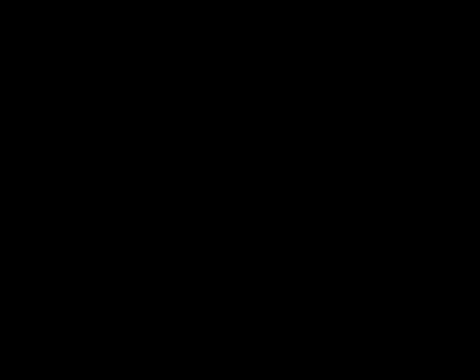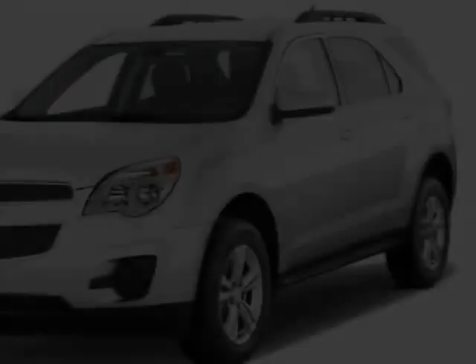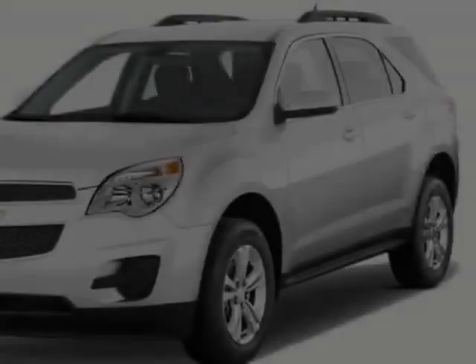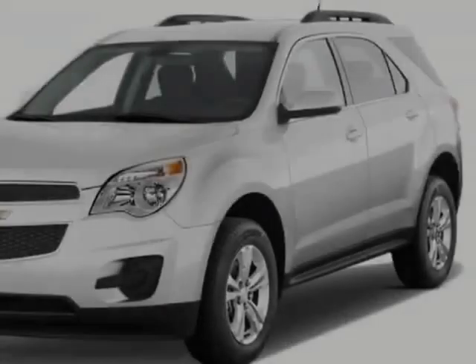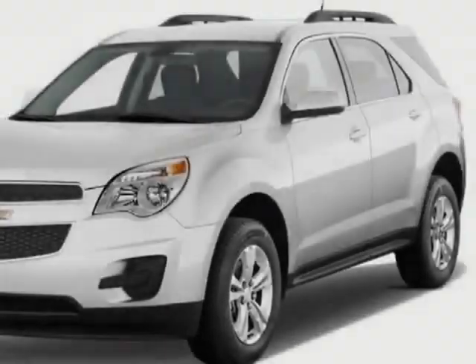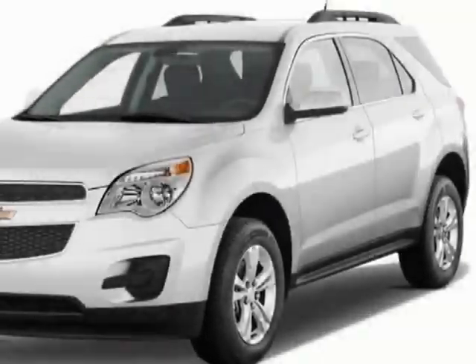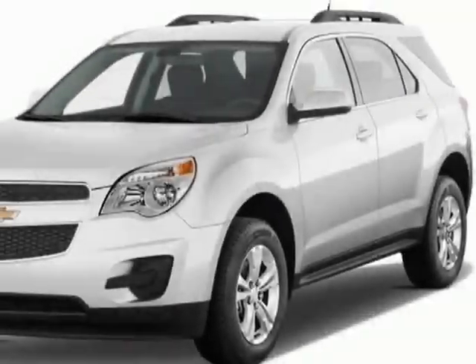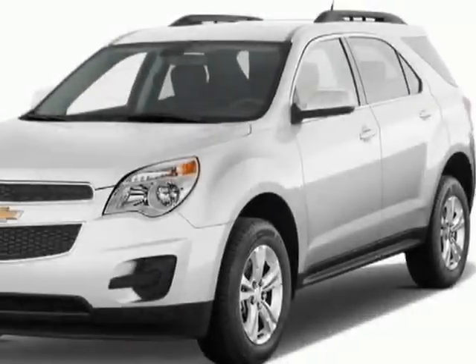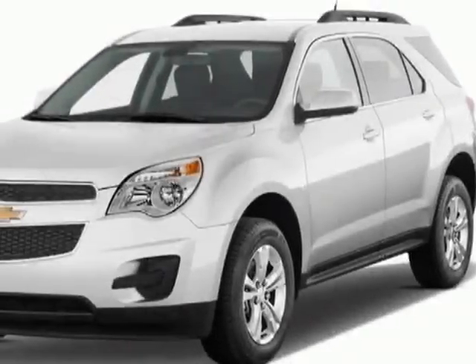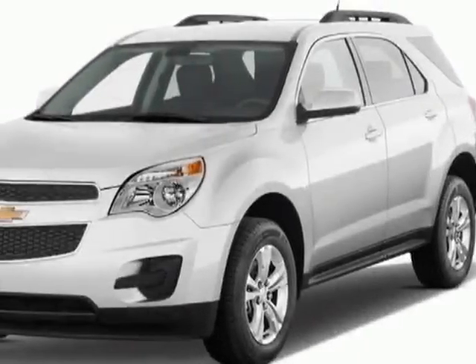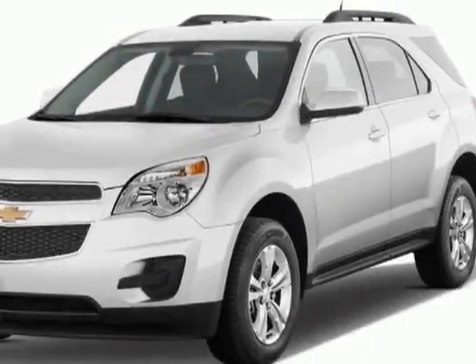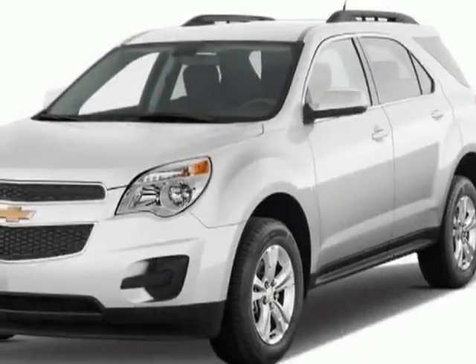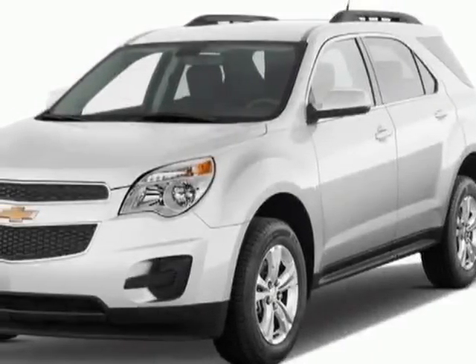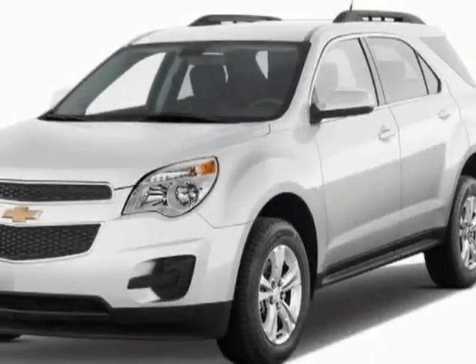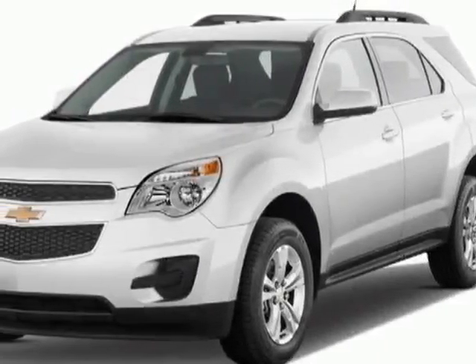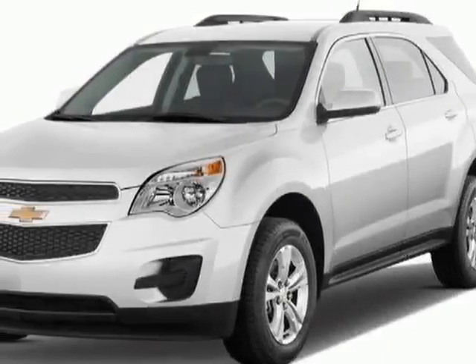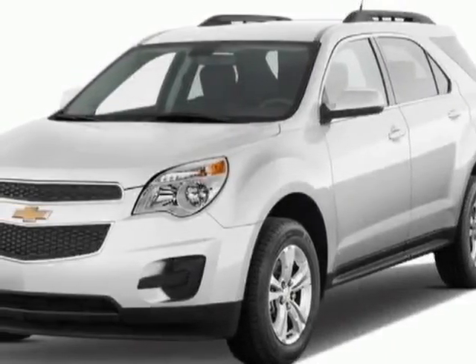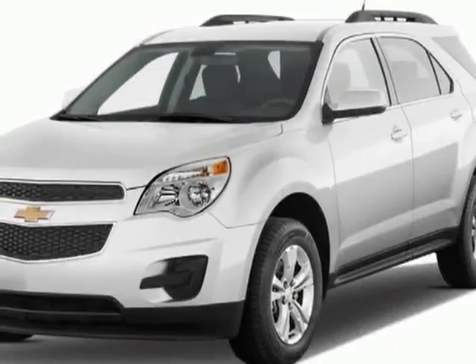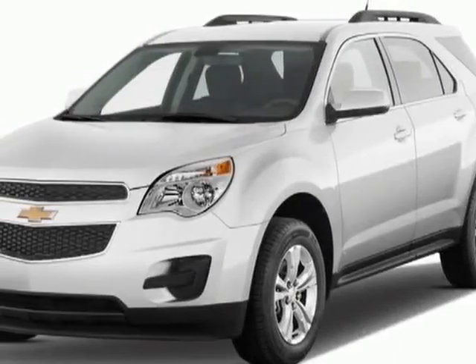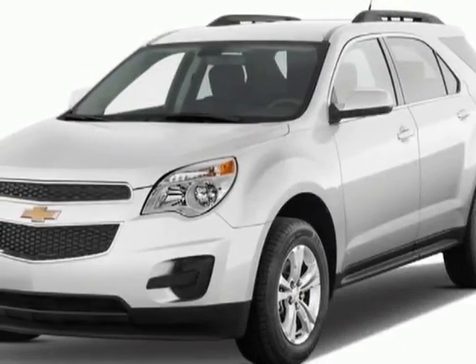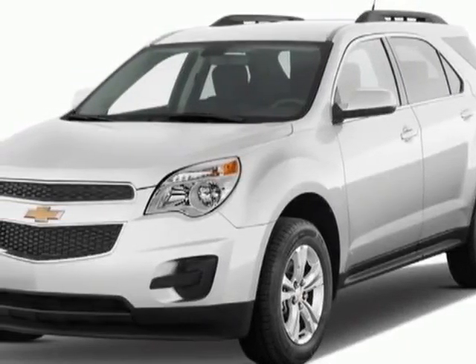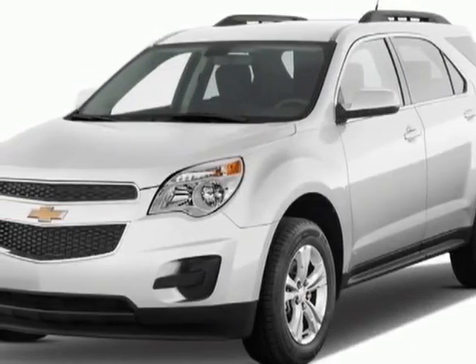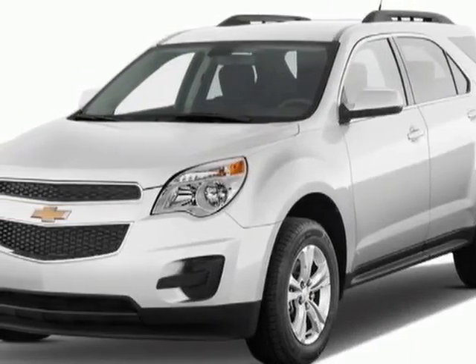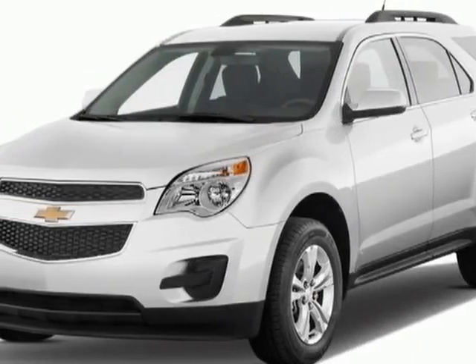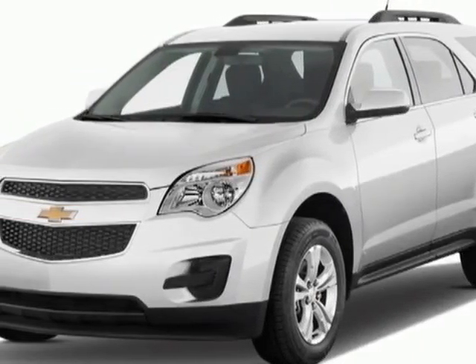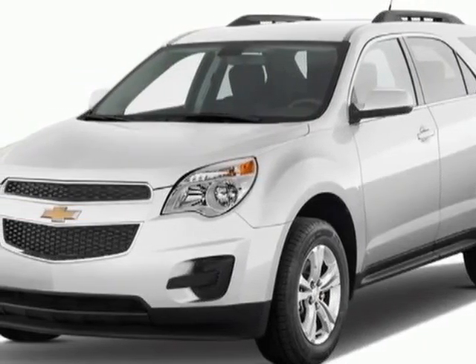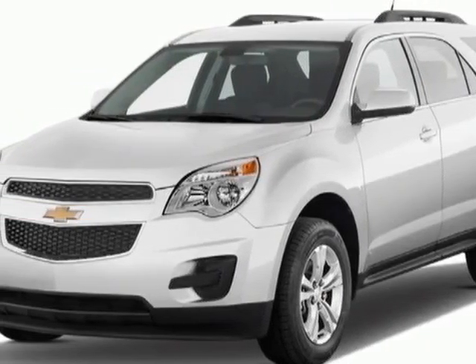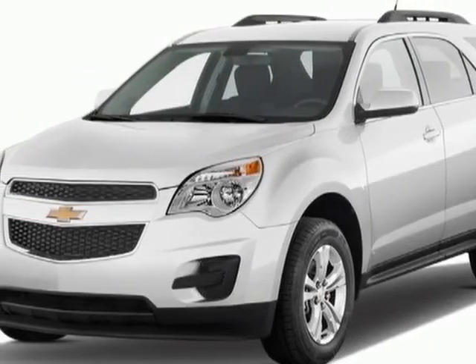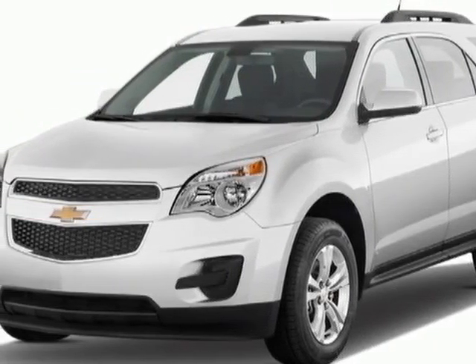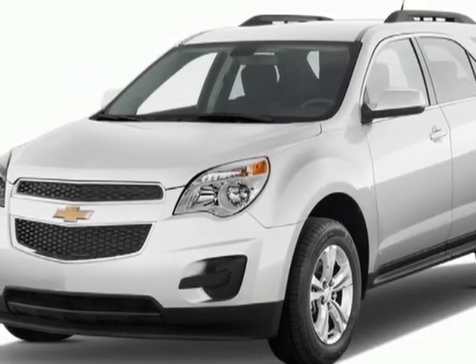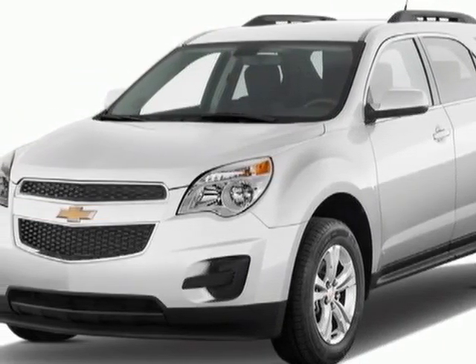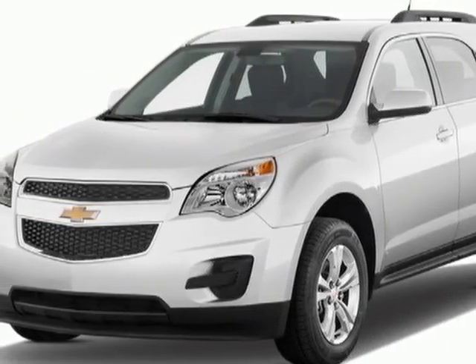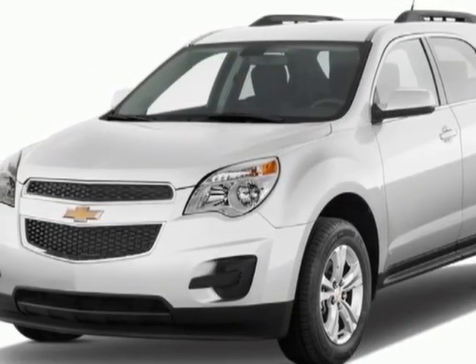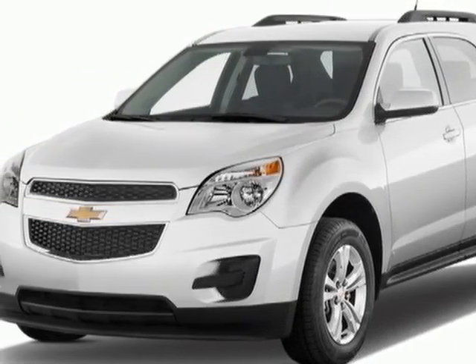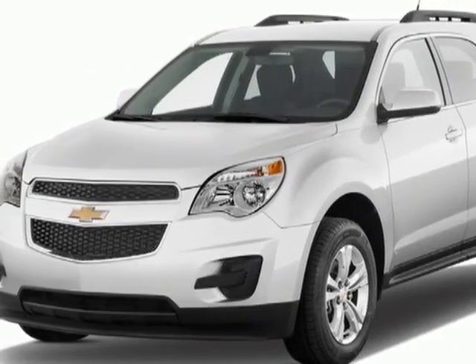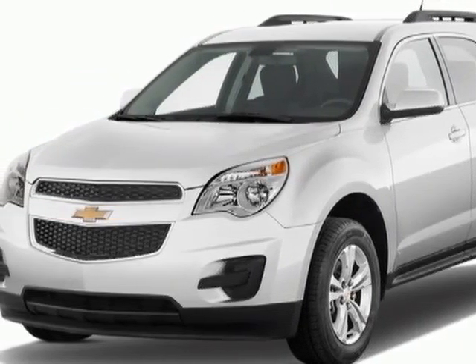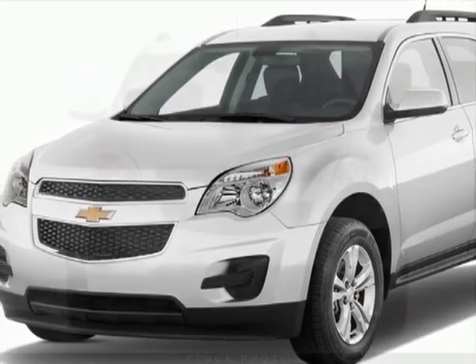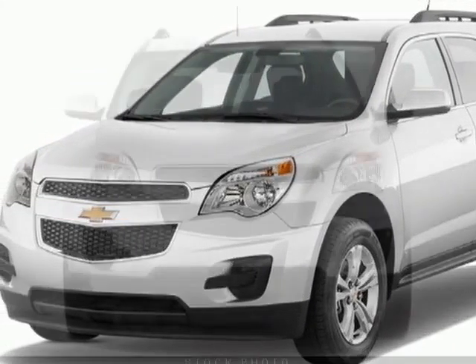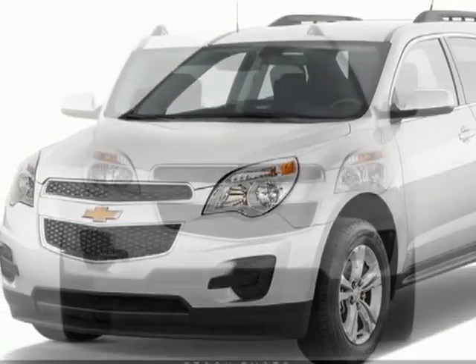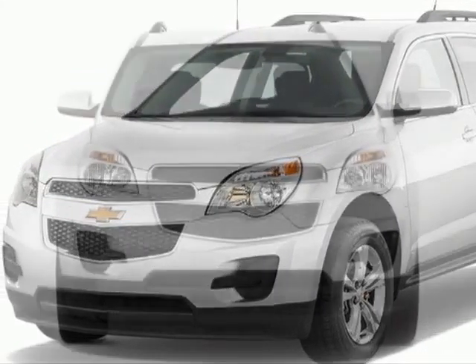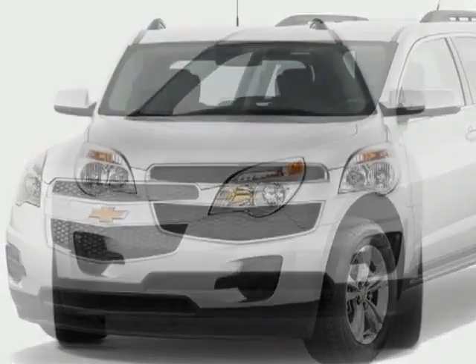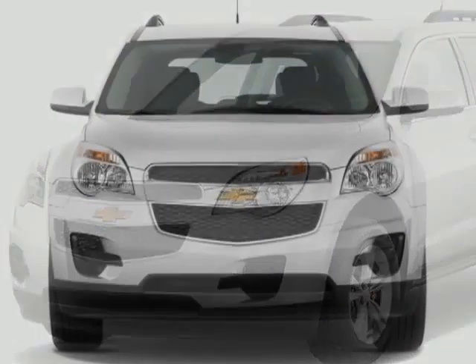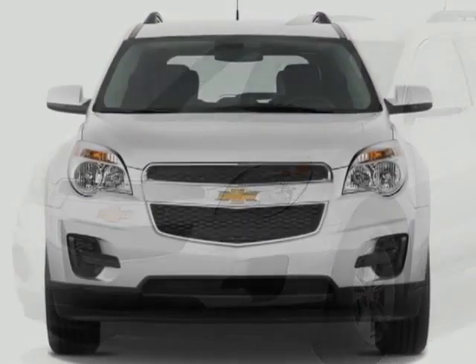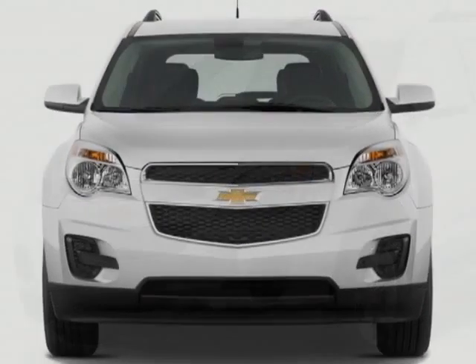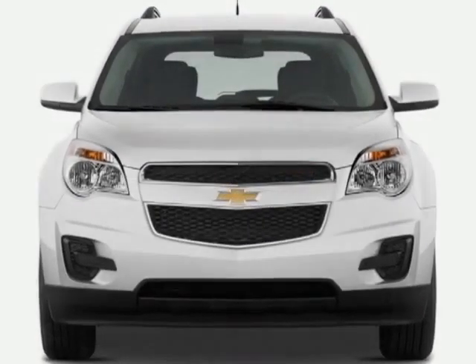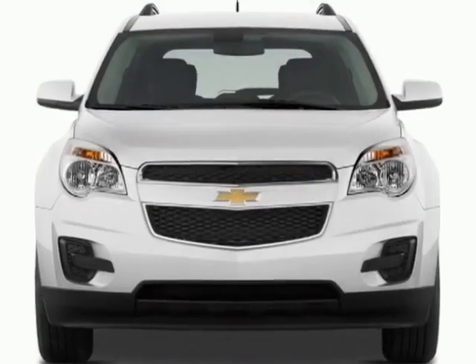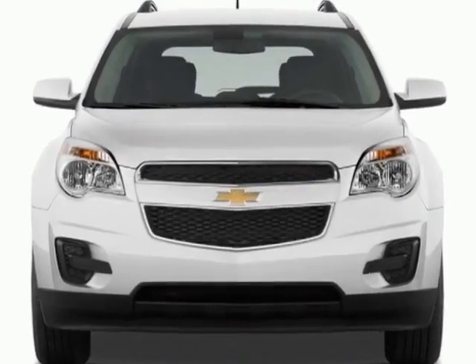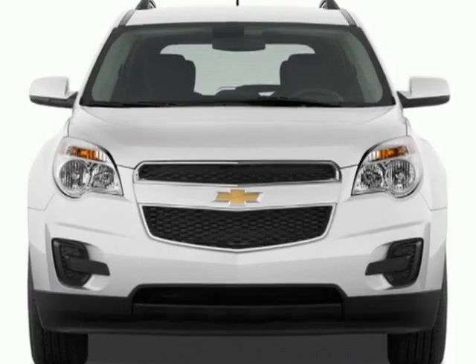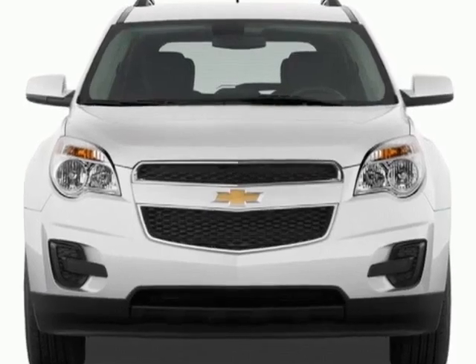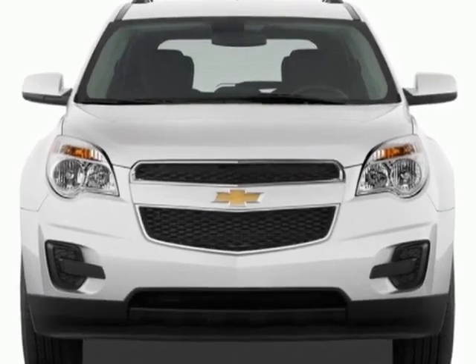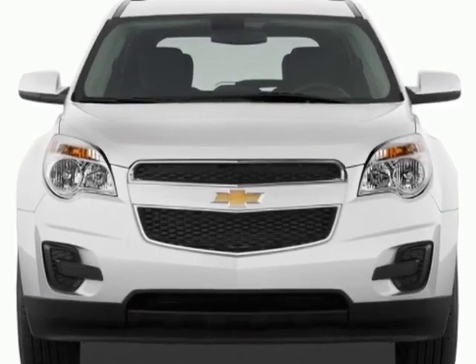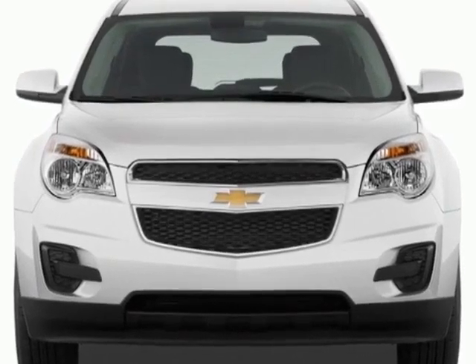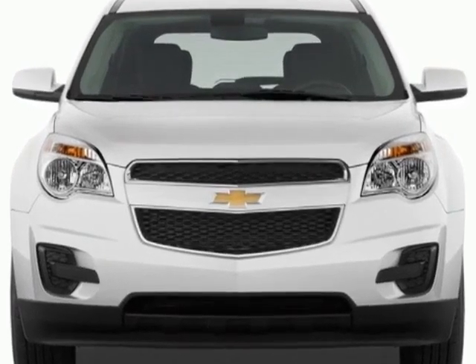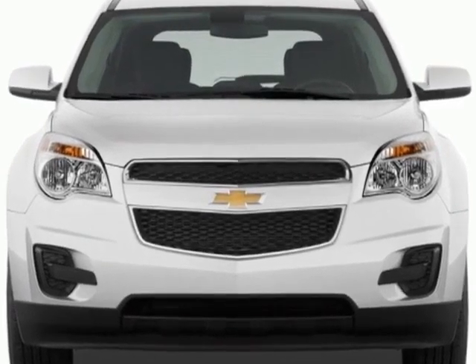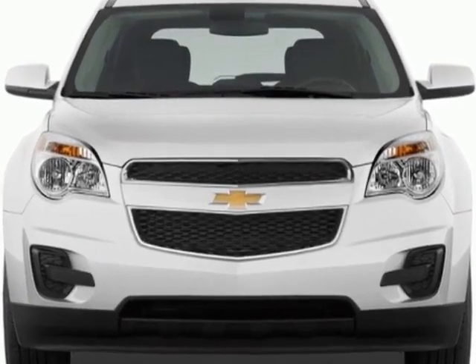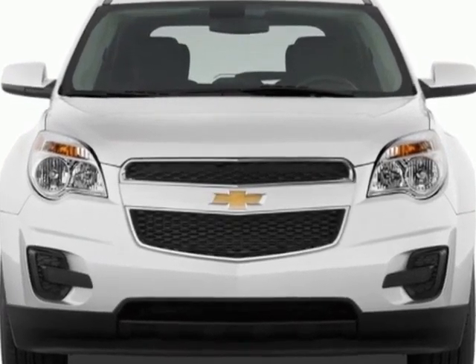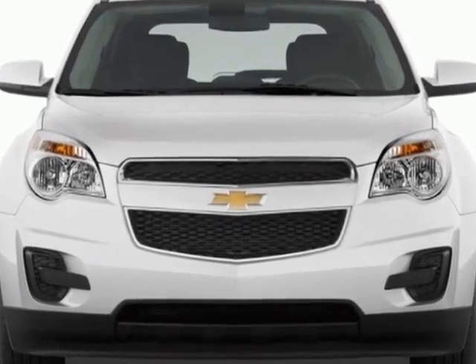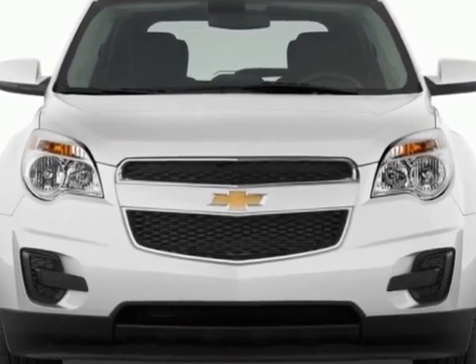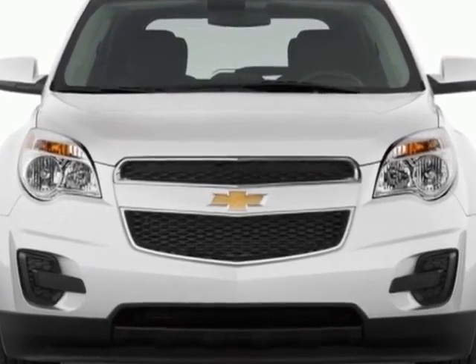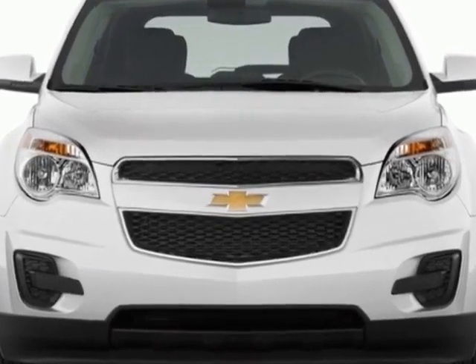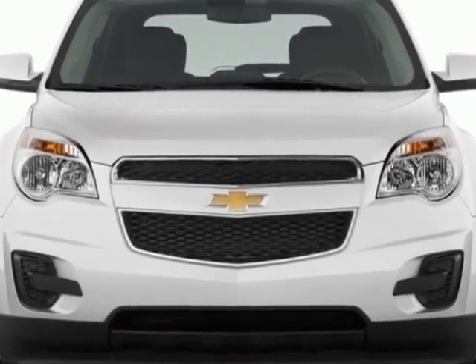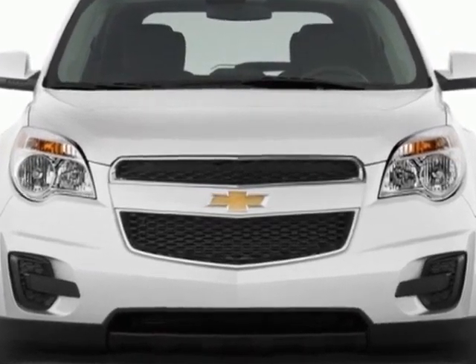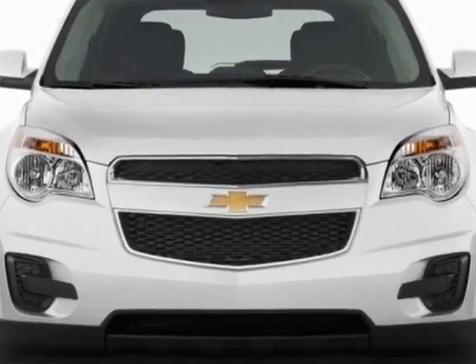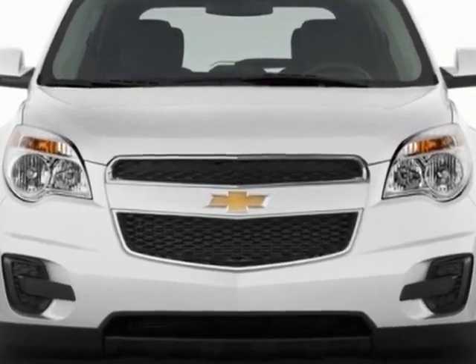Check out this new 2013 Chevrolet Equinox. For your protection, this vehicle has a full factory warranty.